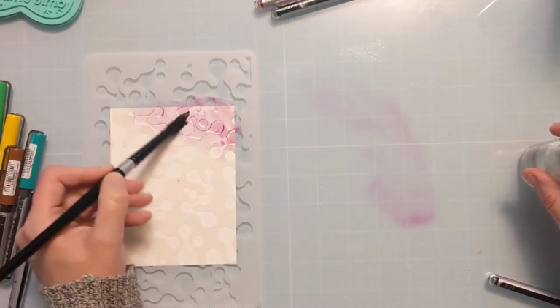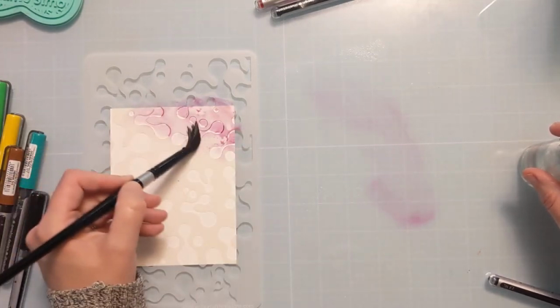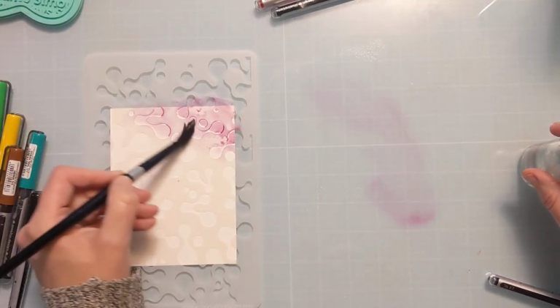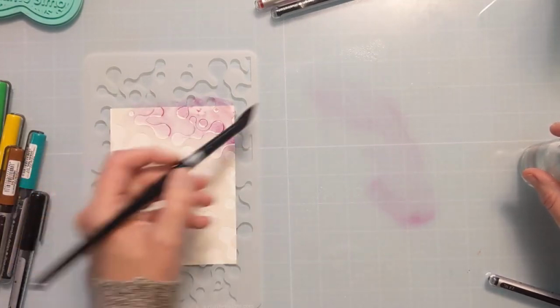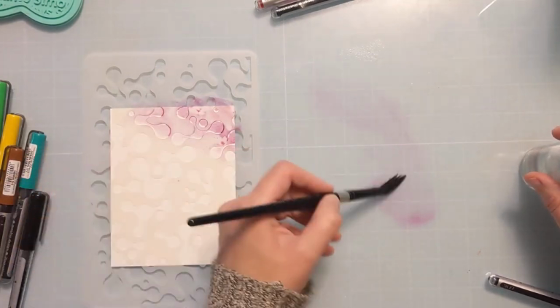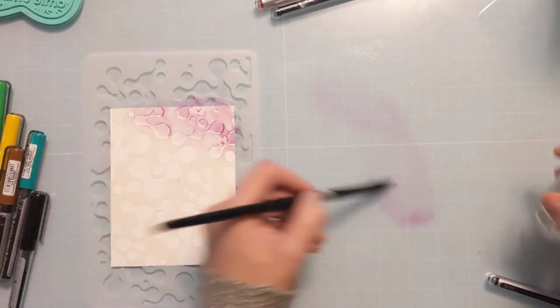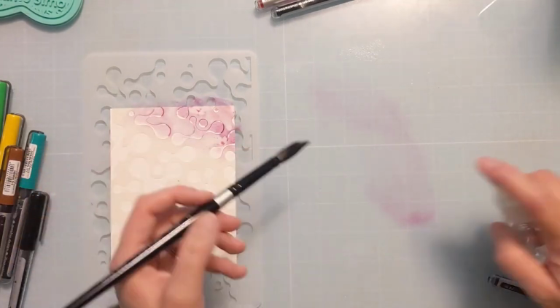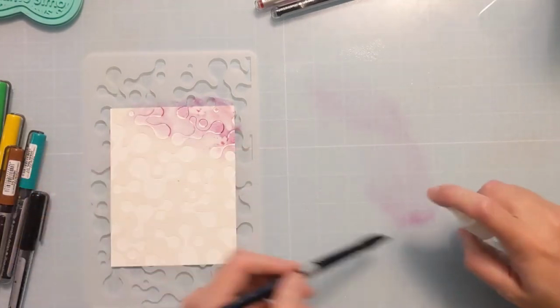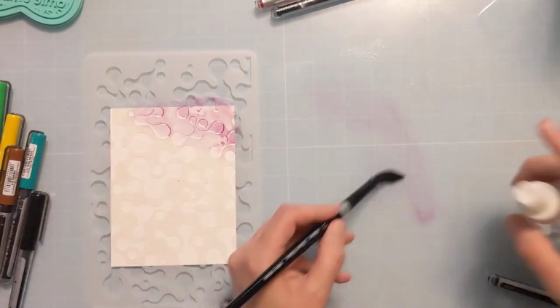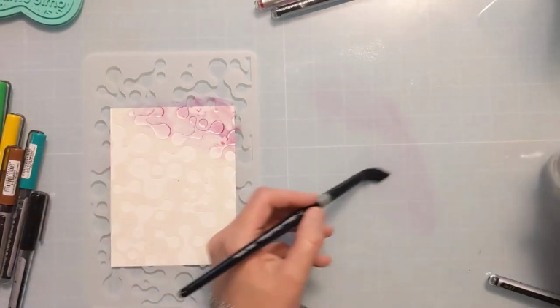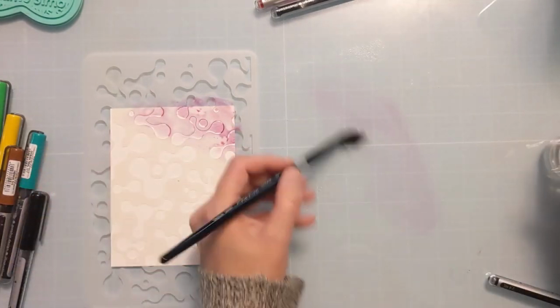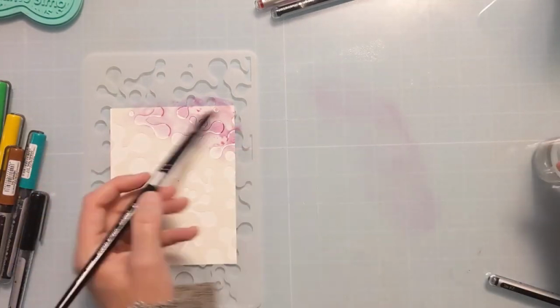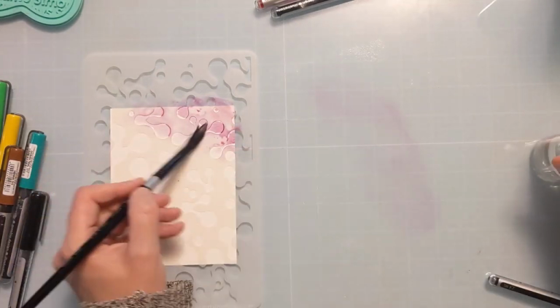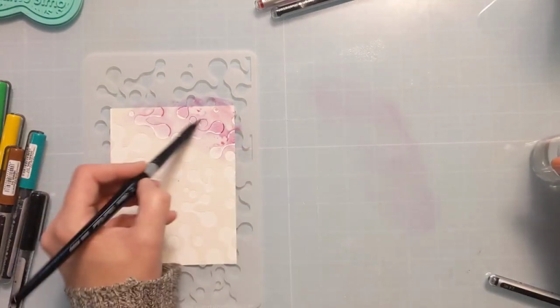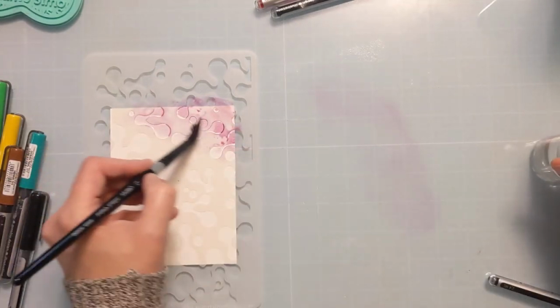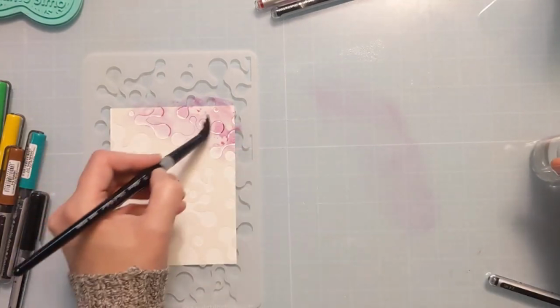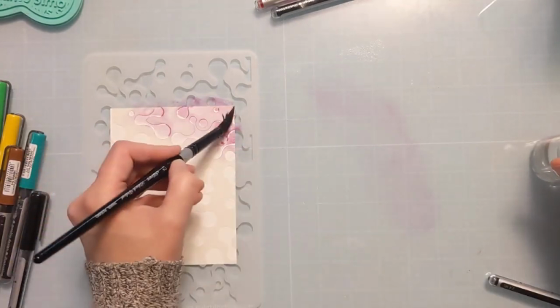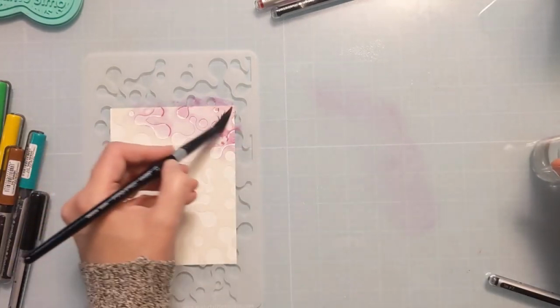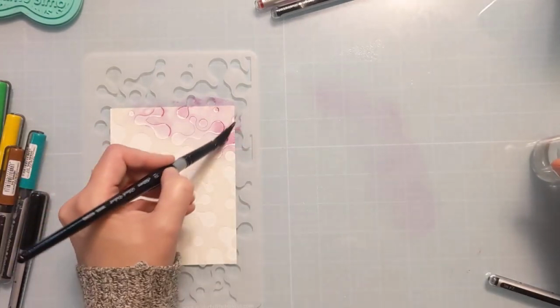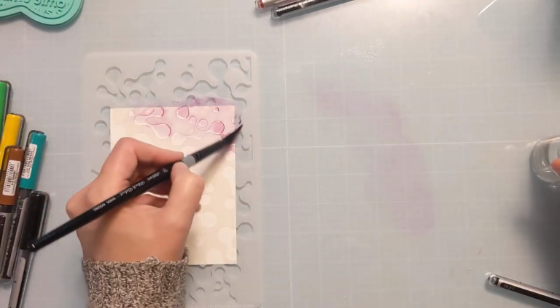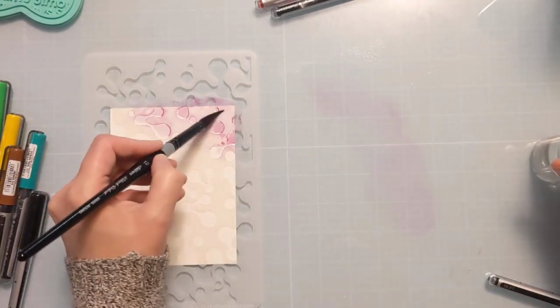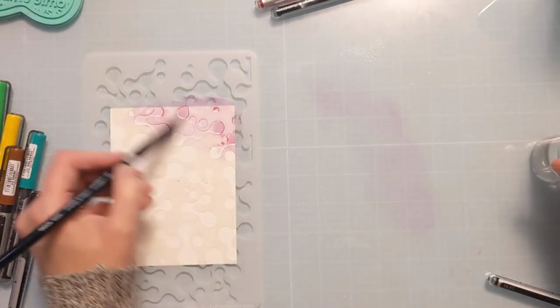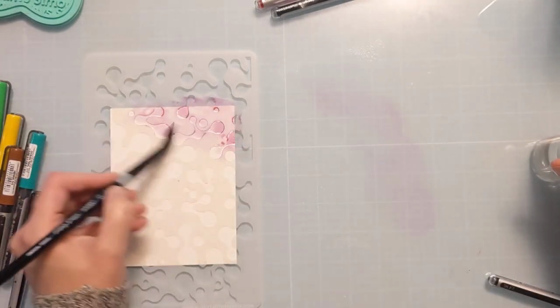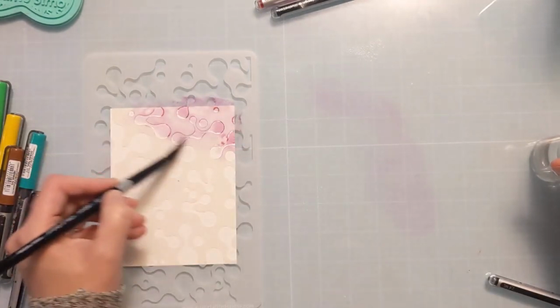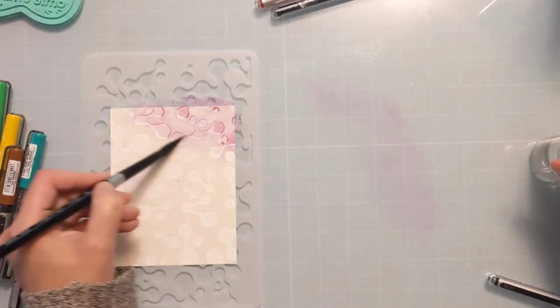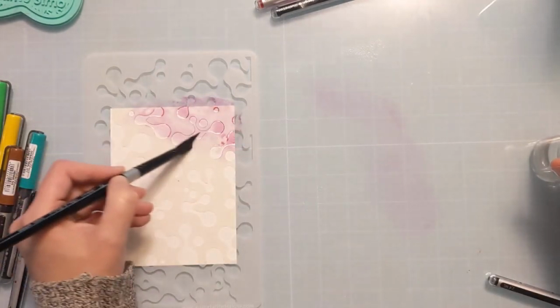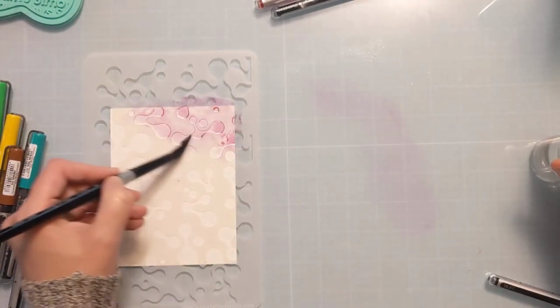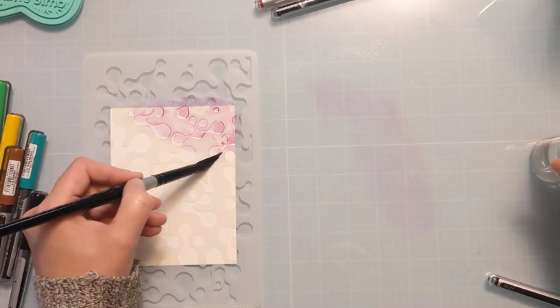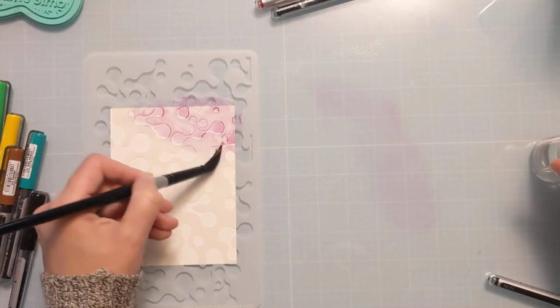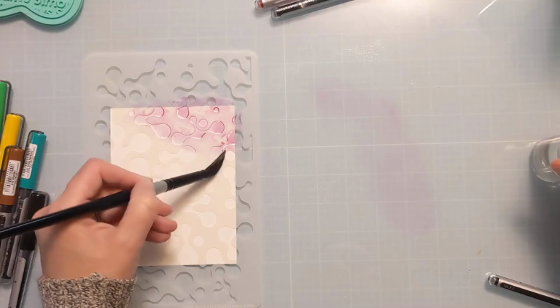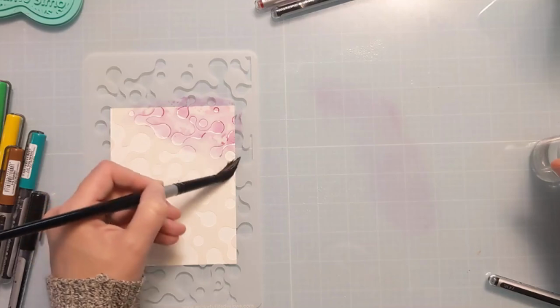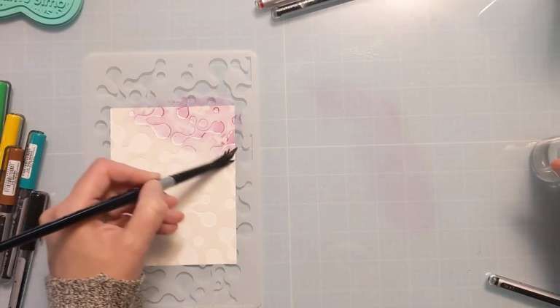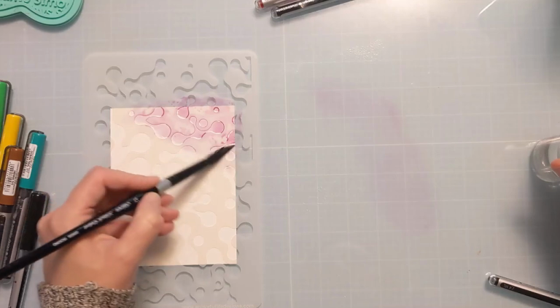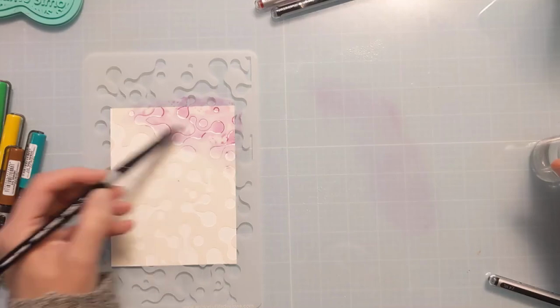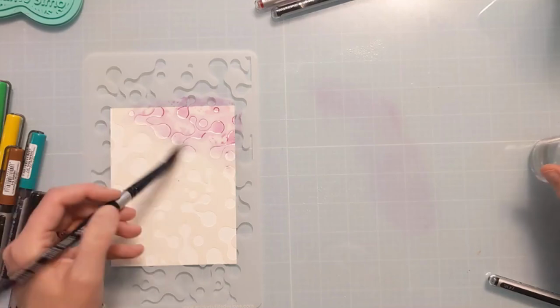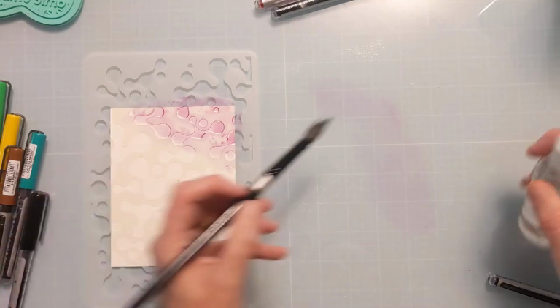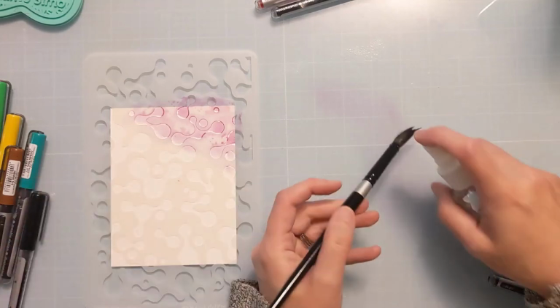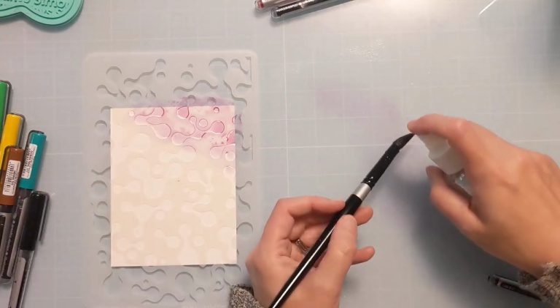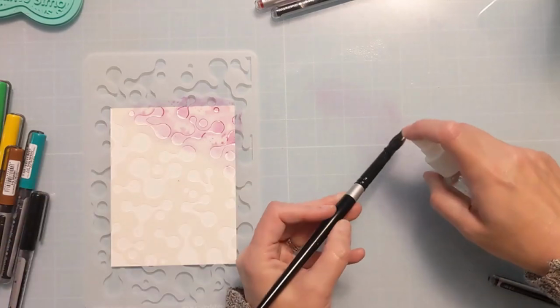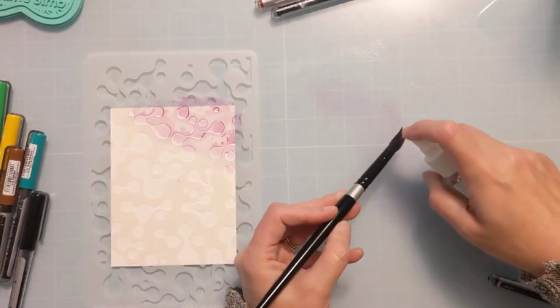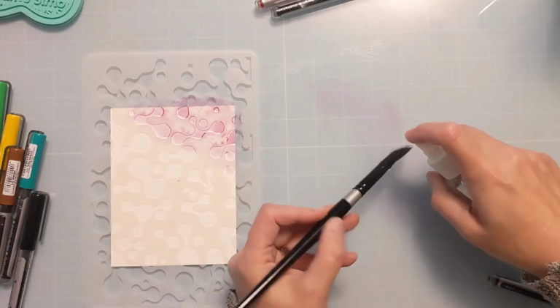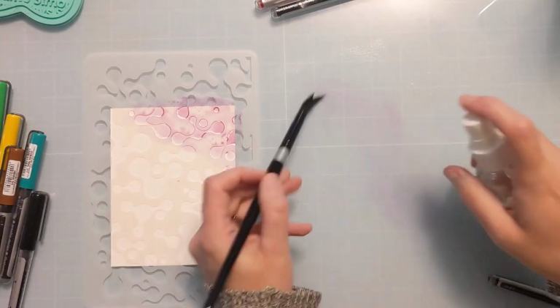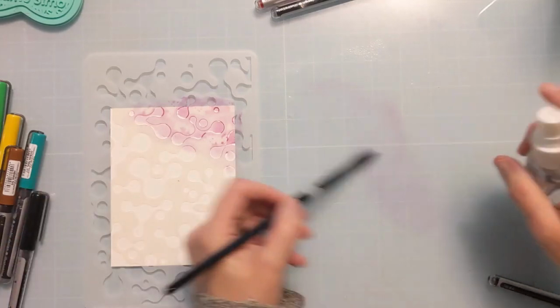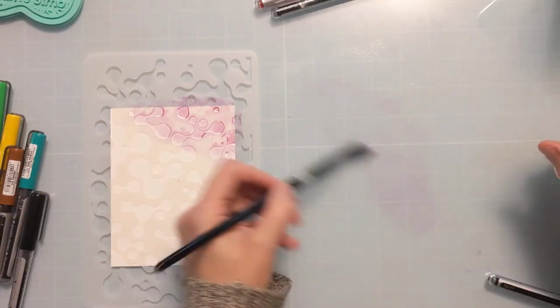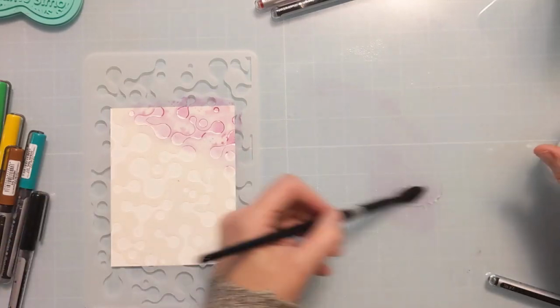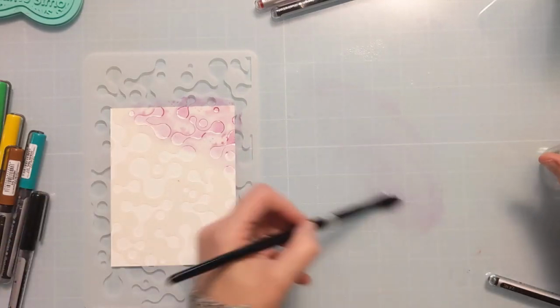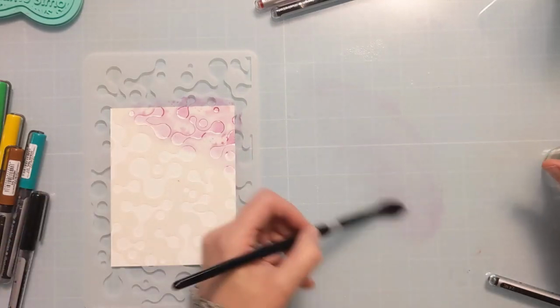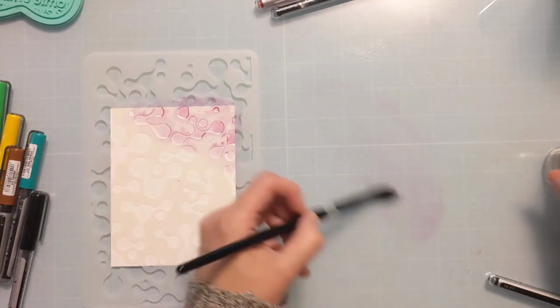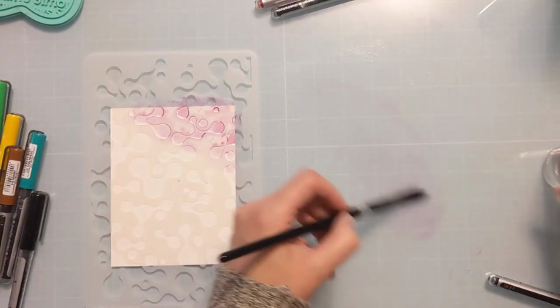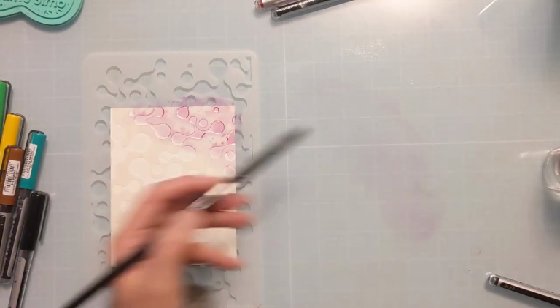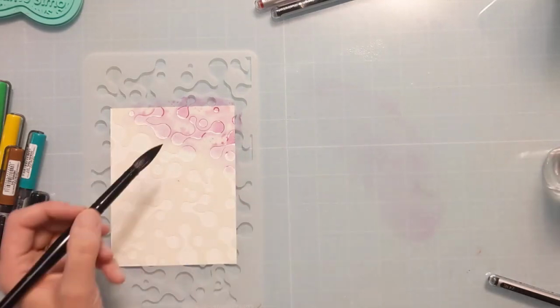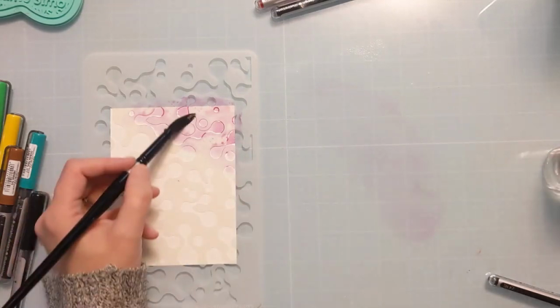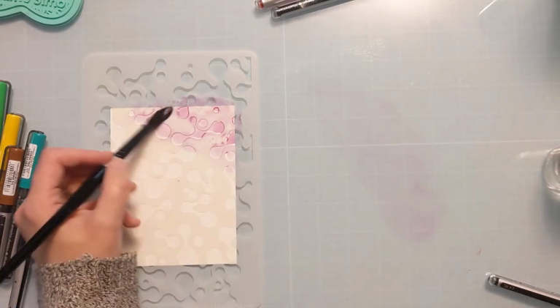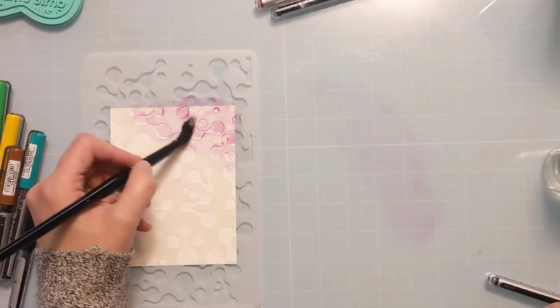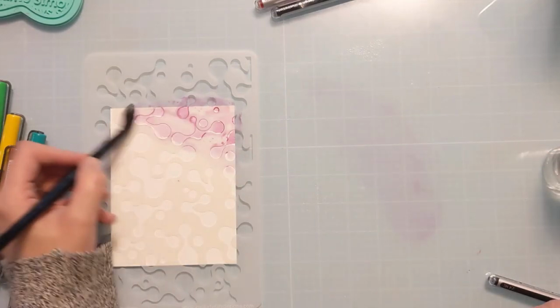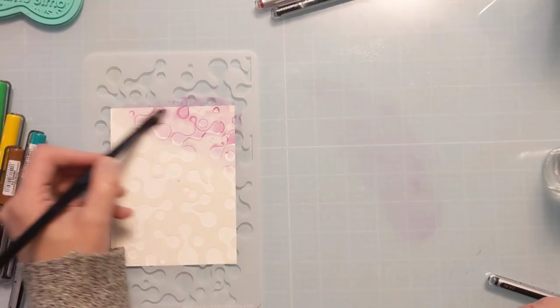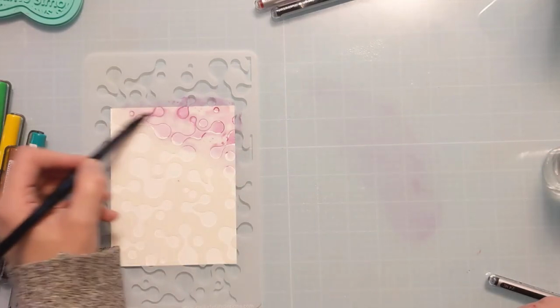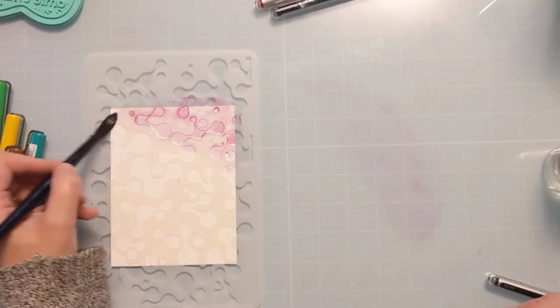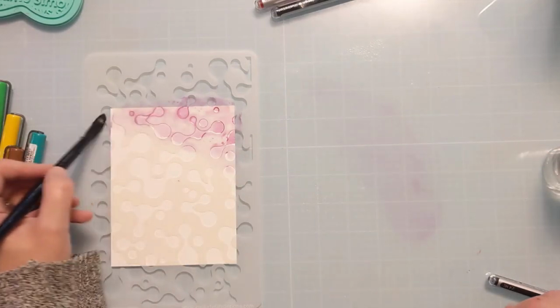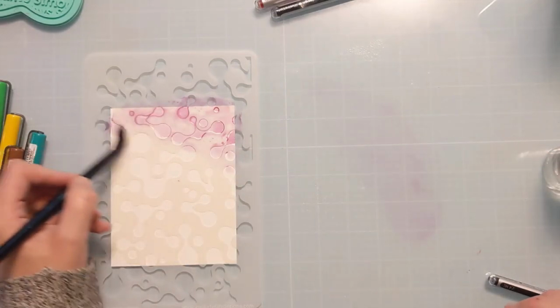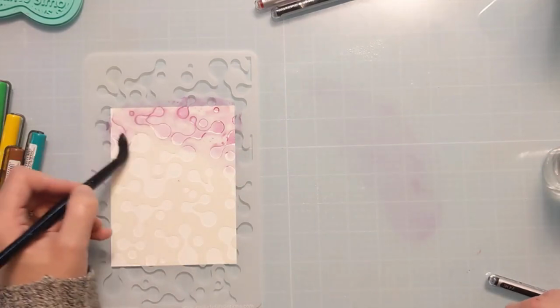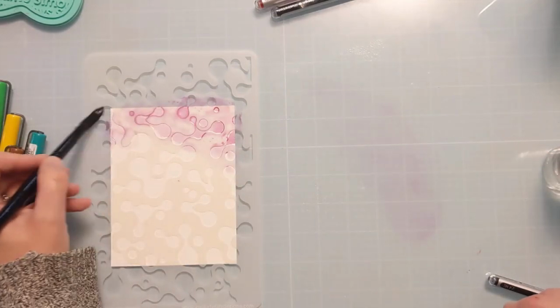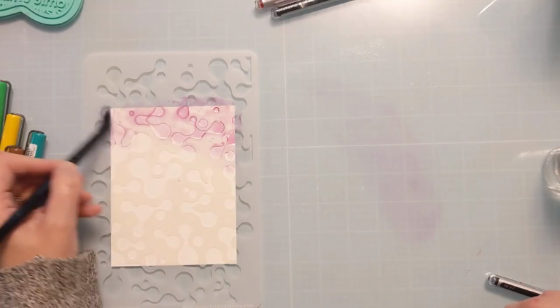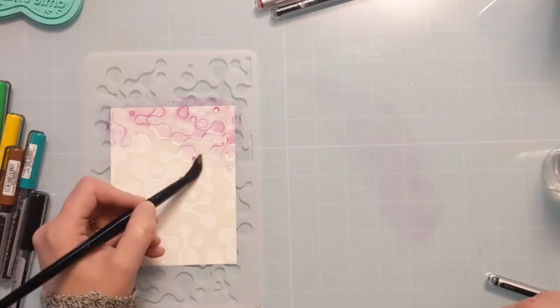And as you'll see in a little bit, I do end up kind of trial and error figuring out that my one-inch watercolor brush is actually going to work better.